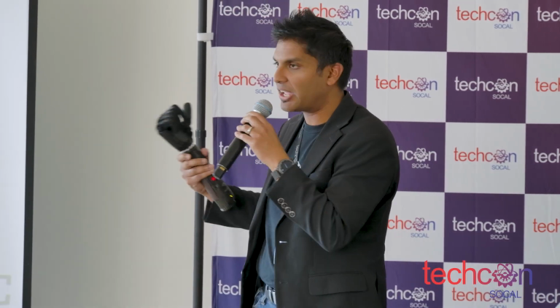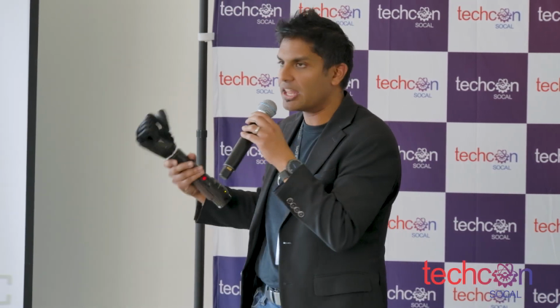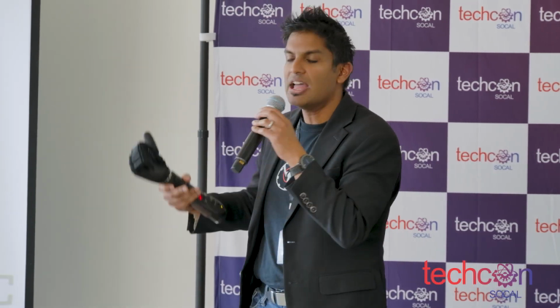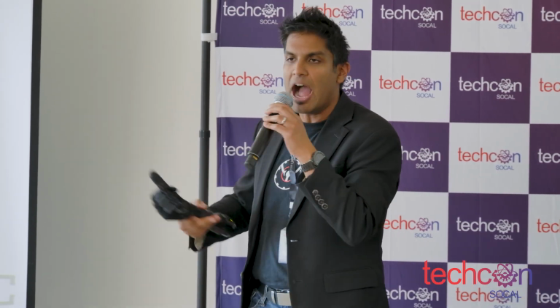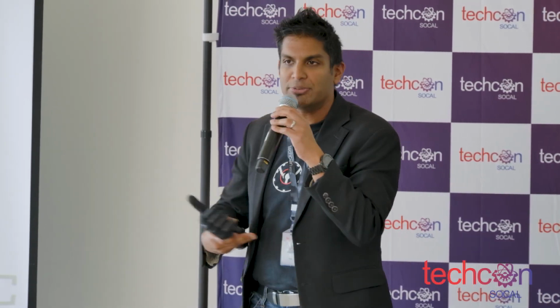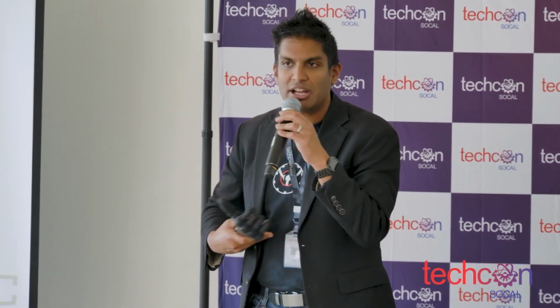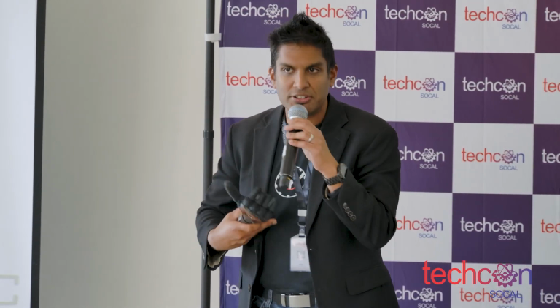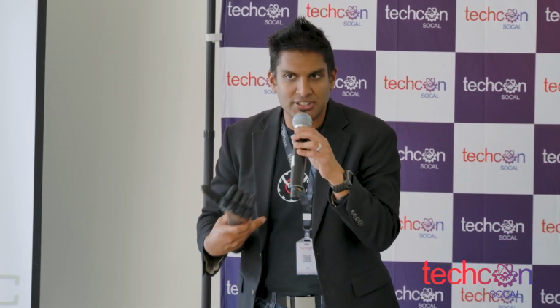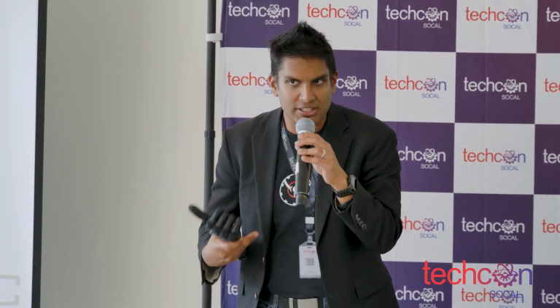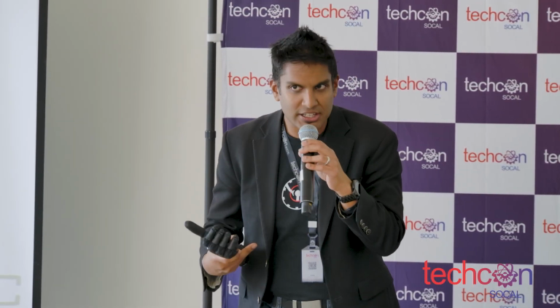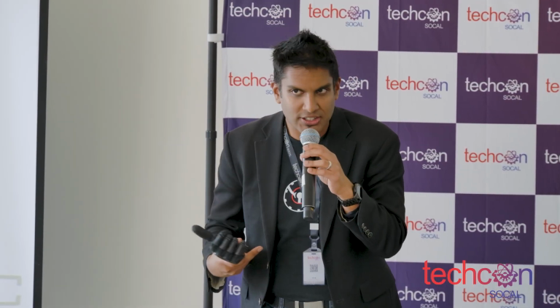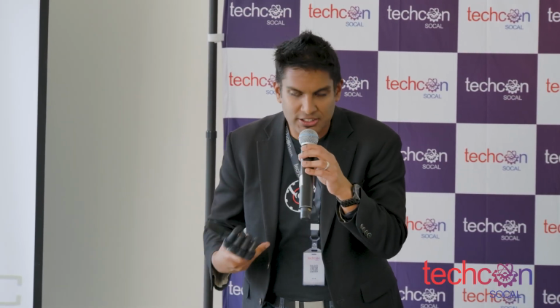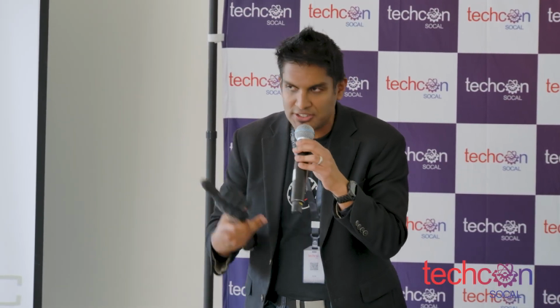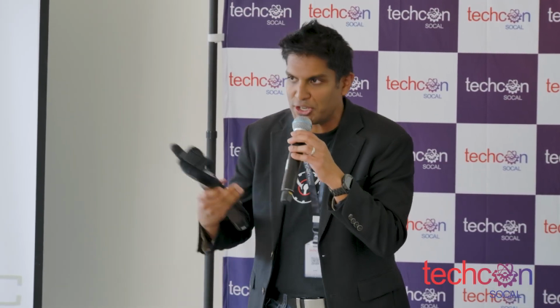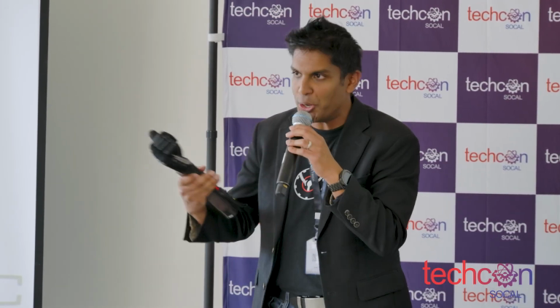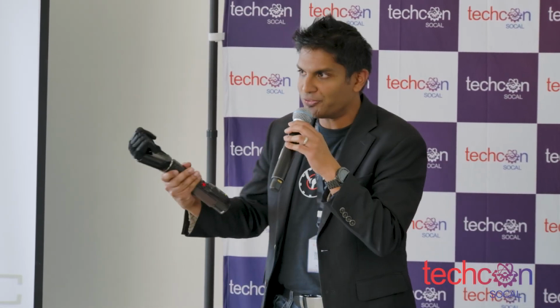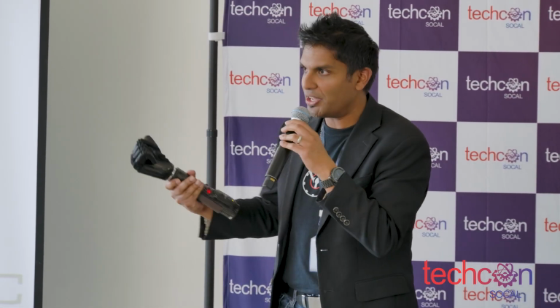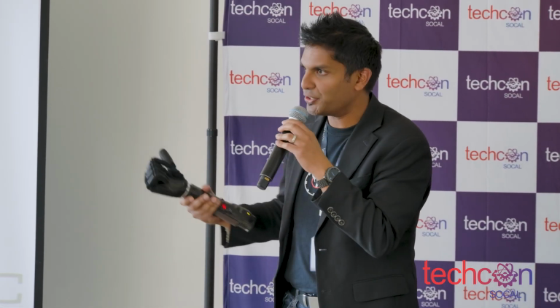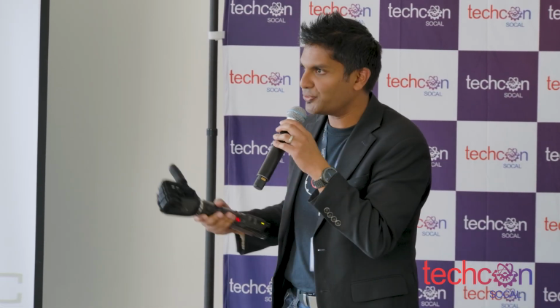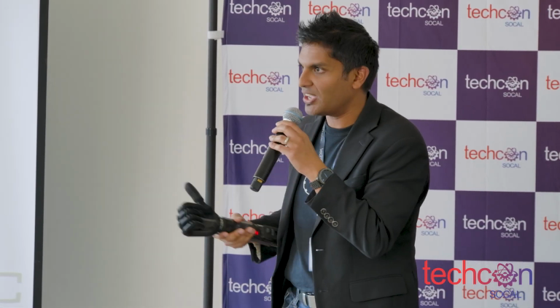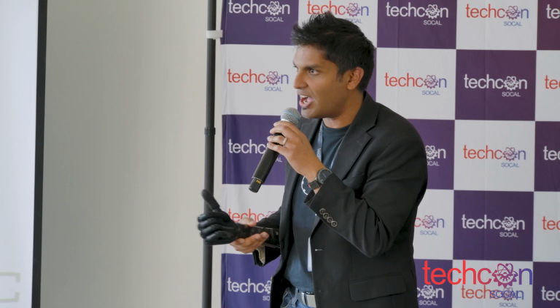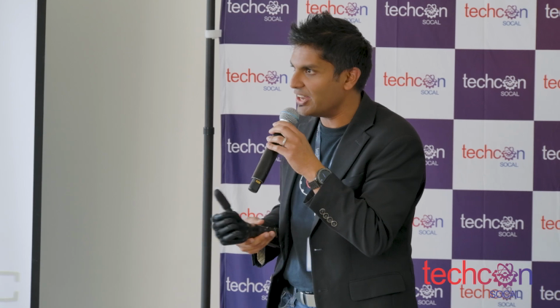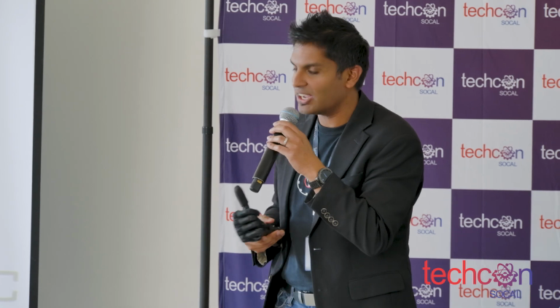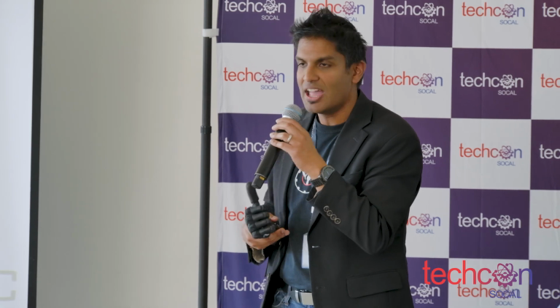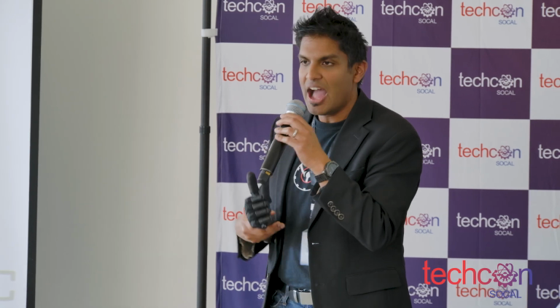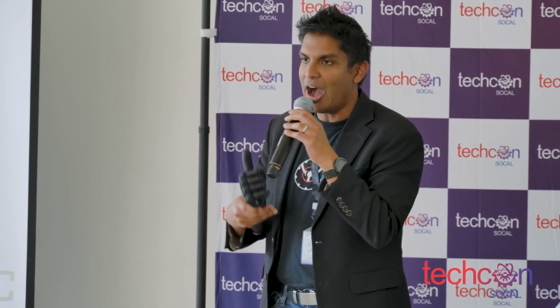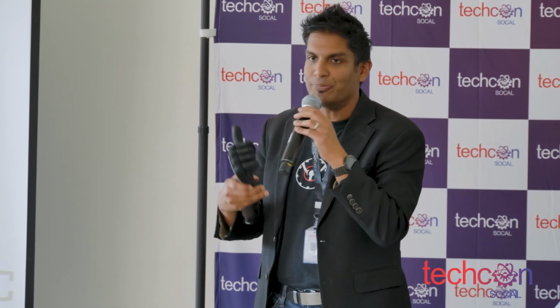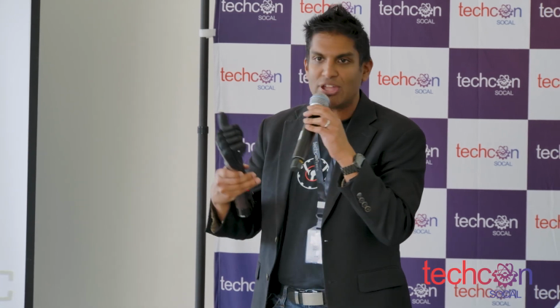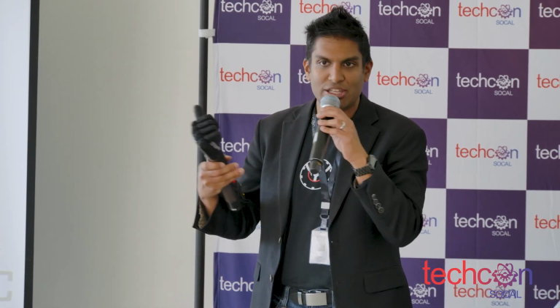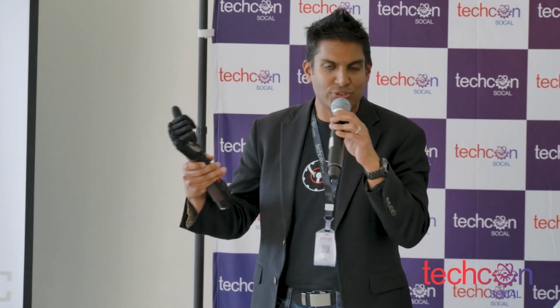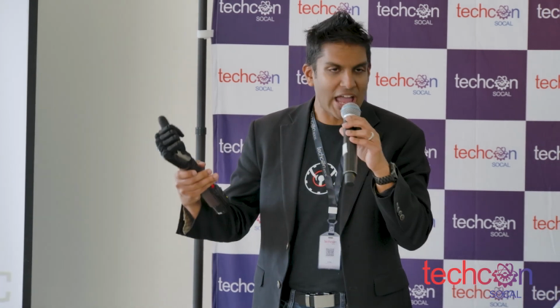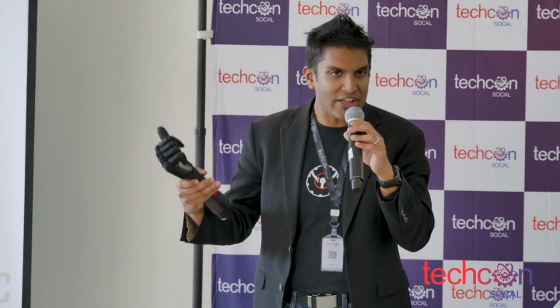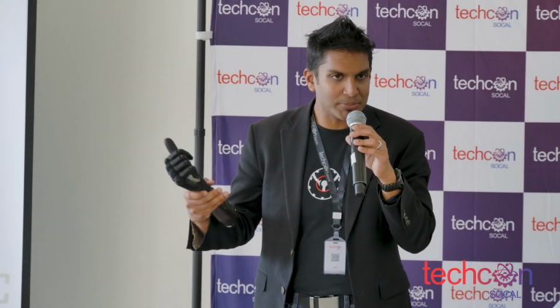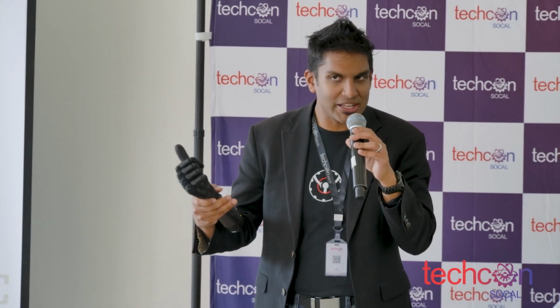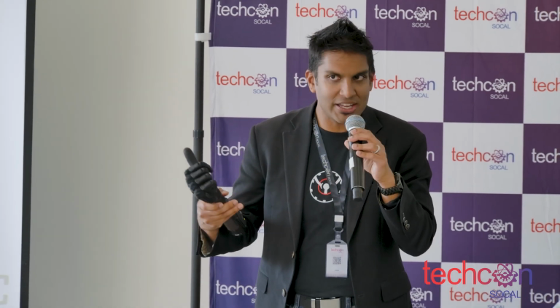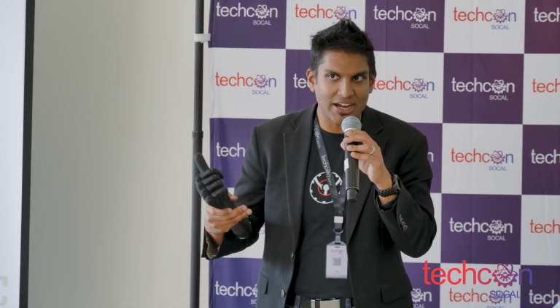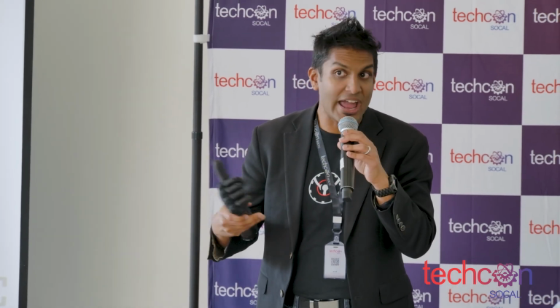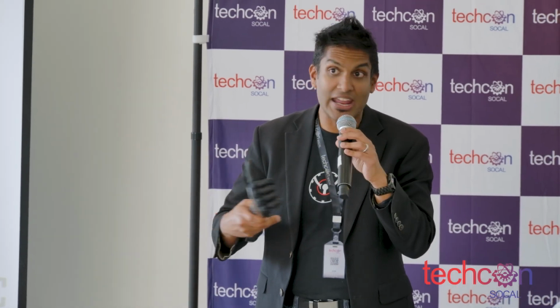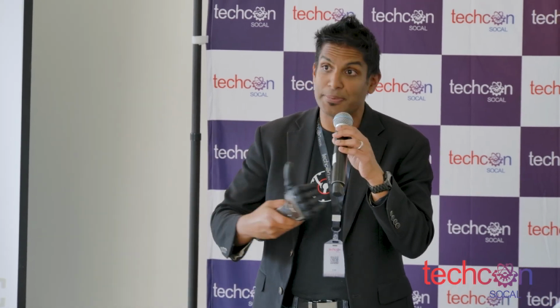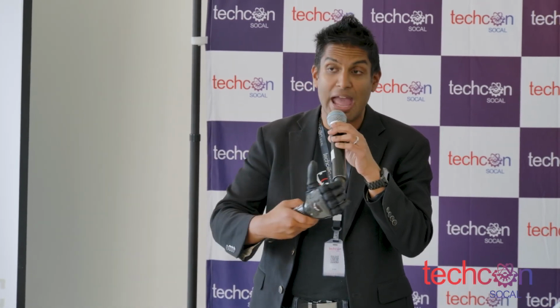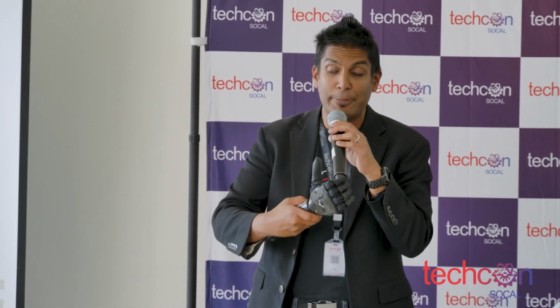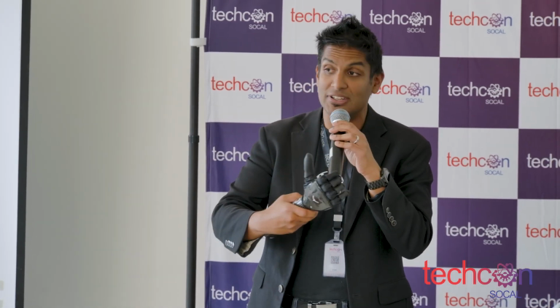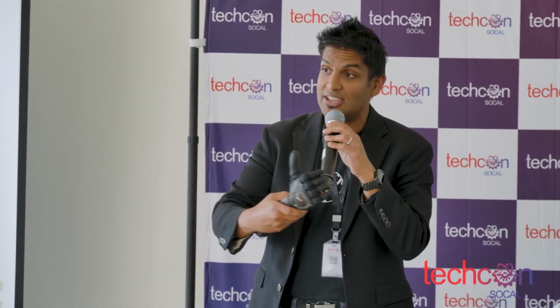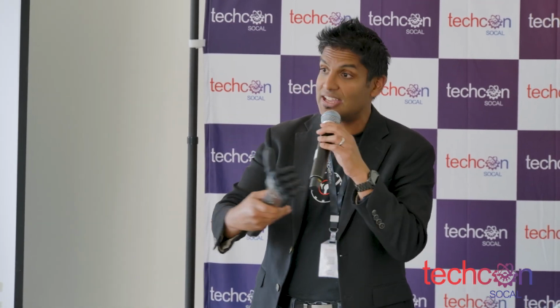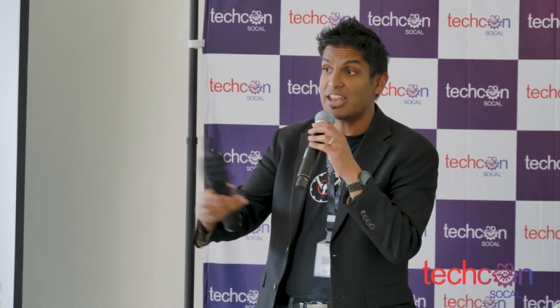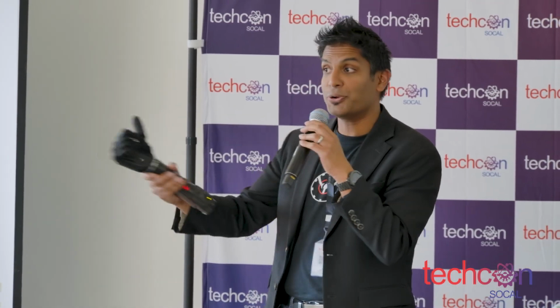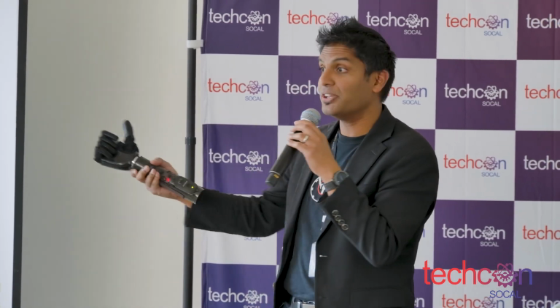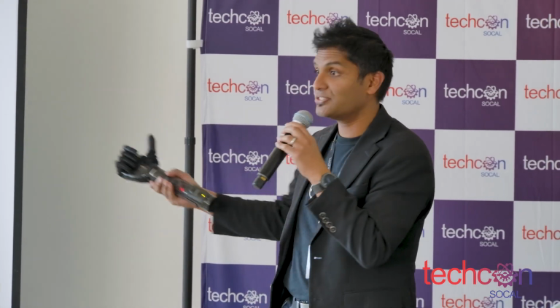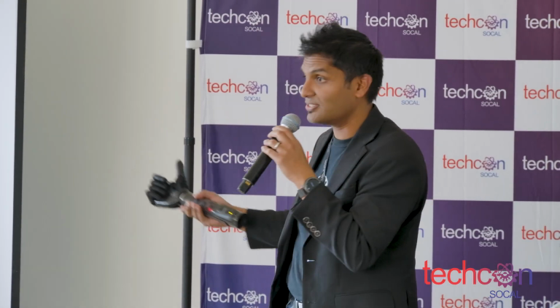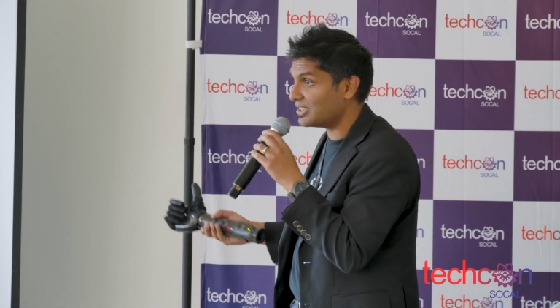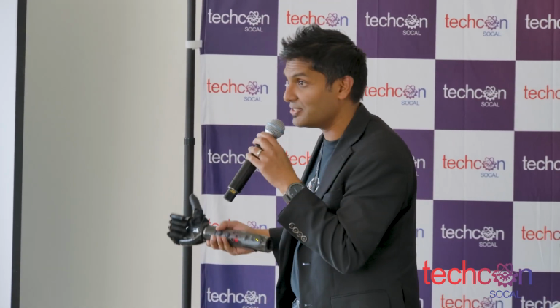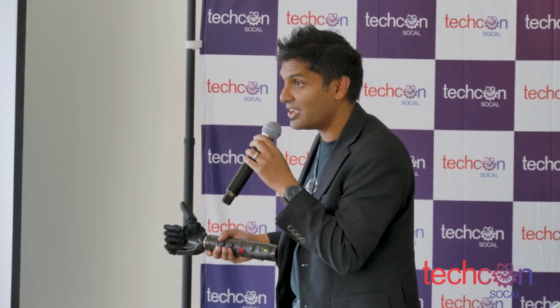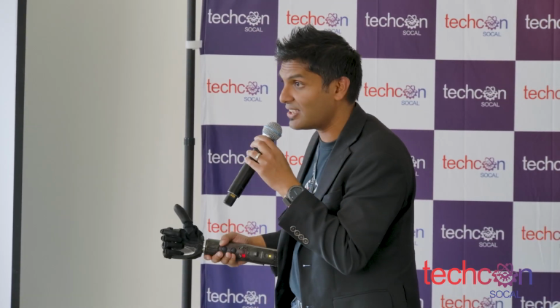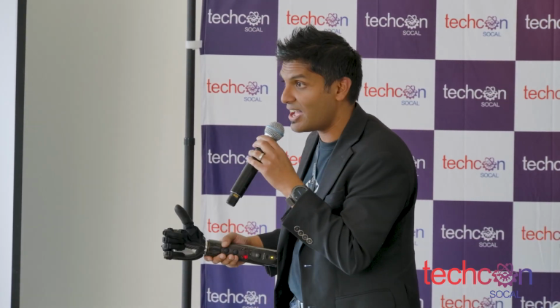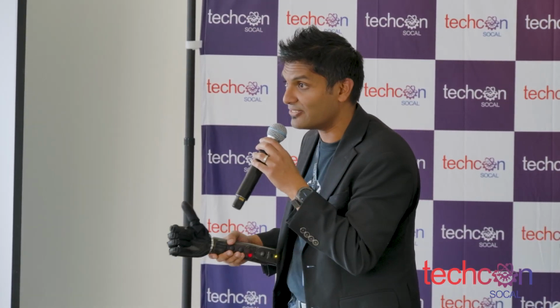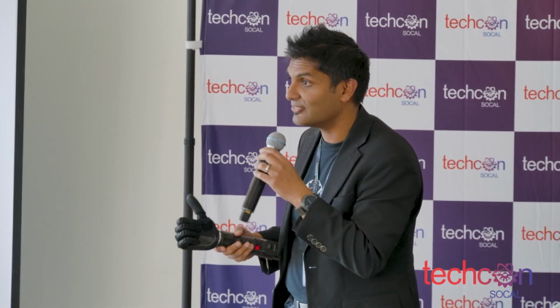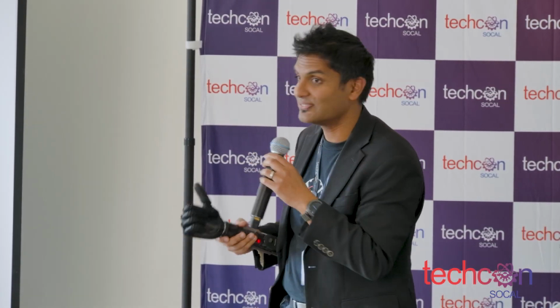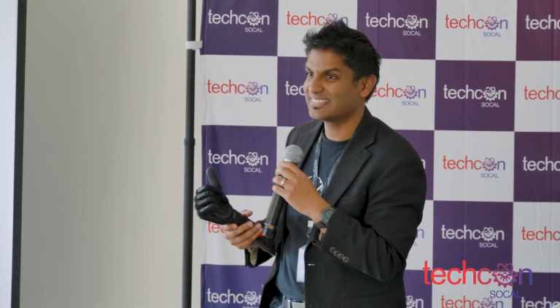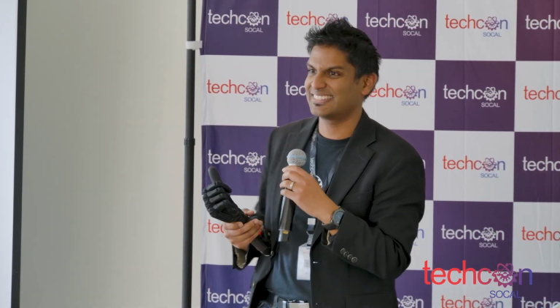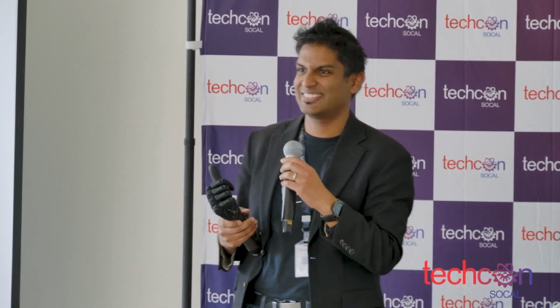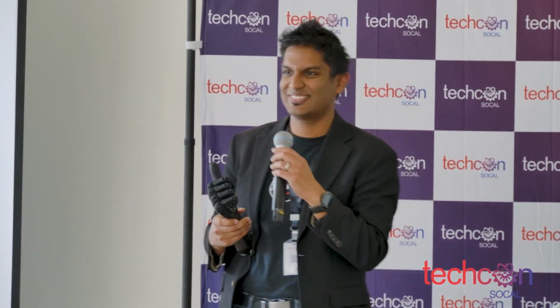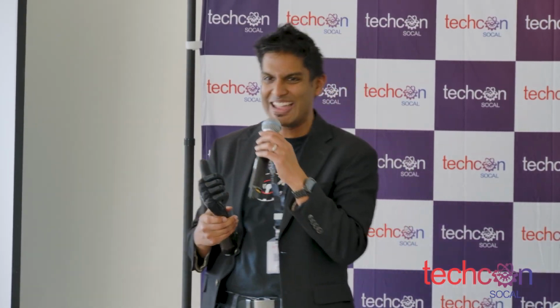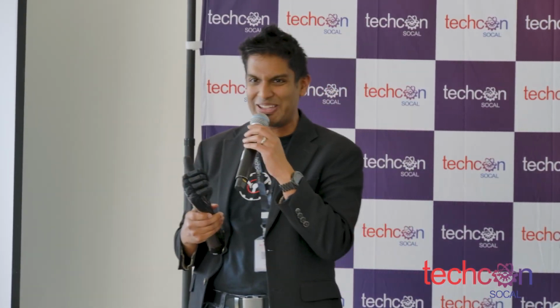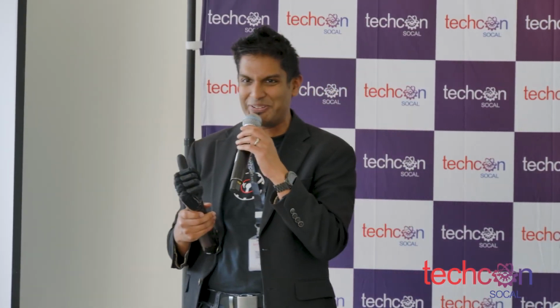Again, I'm Dr. Adil Akhtar, CEO and founder of Psionic. Thank you for having me here, and I'd be happy to take any questions that you guys have.